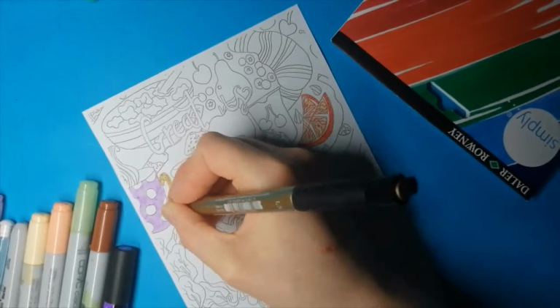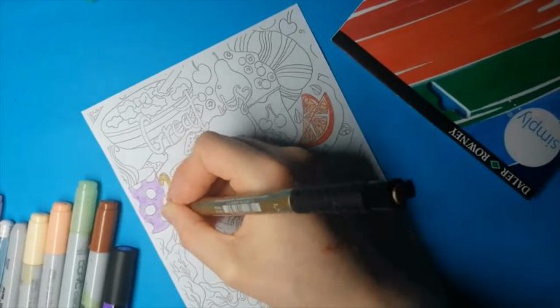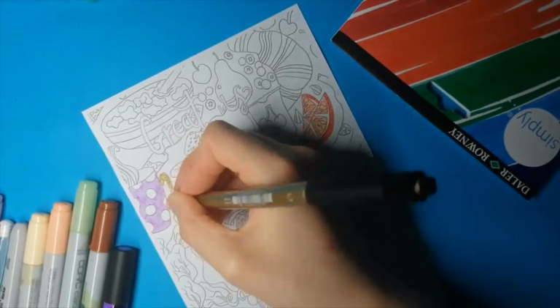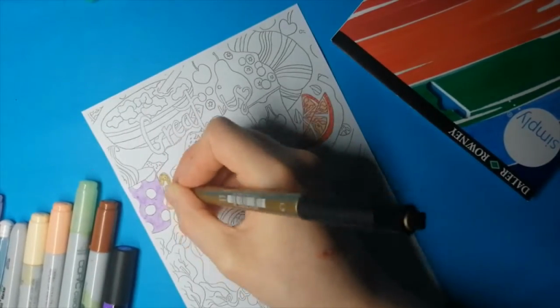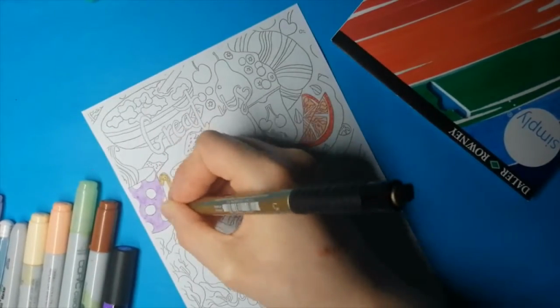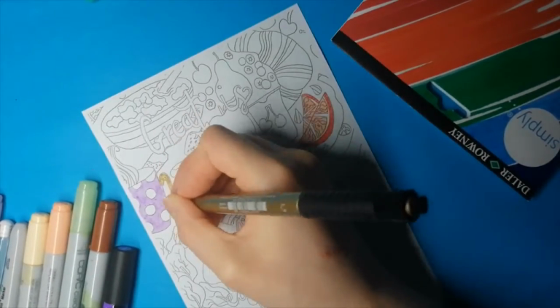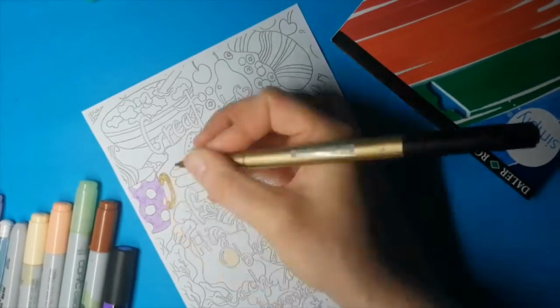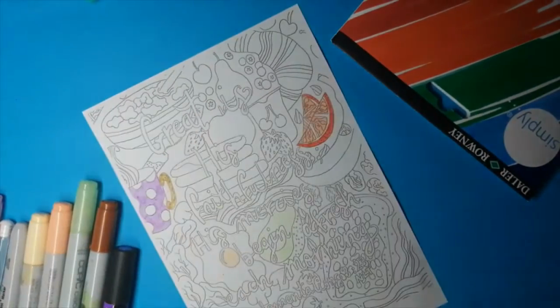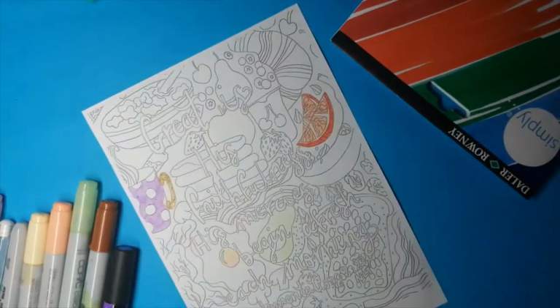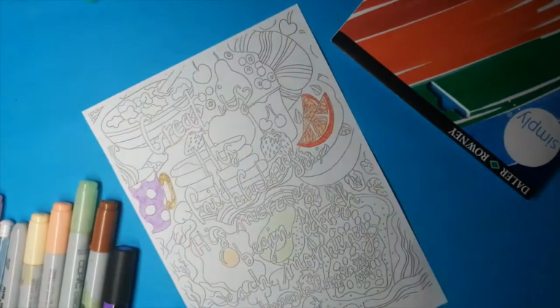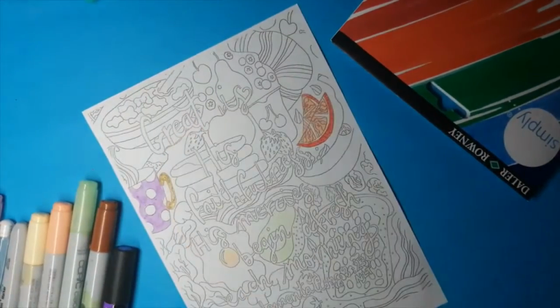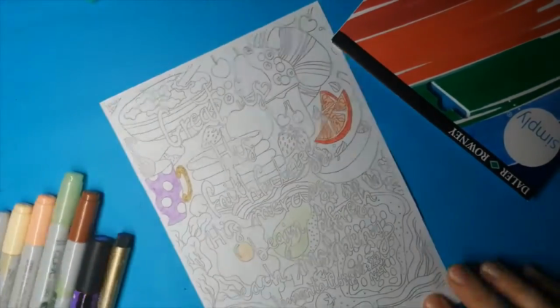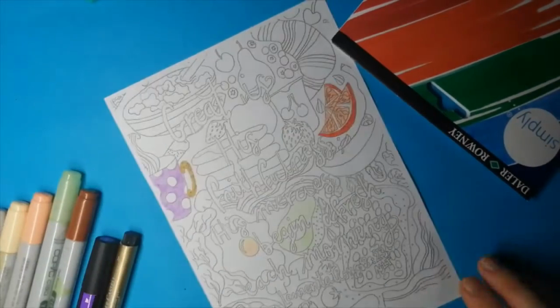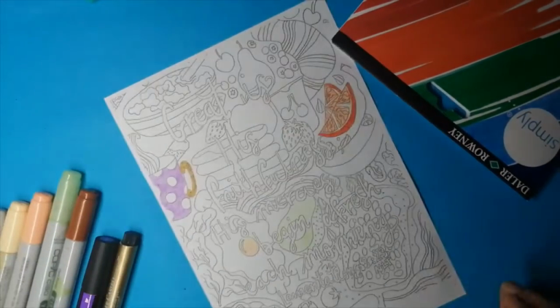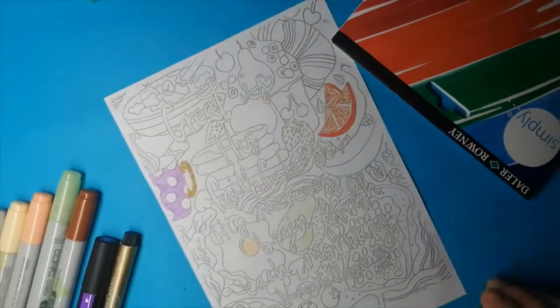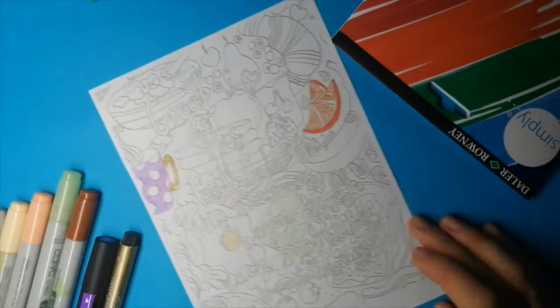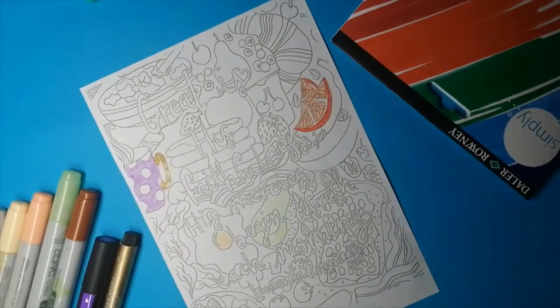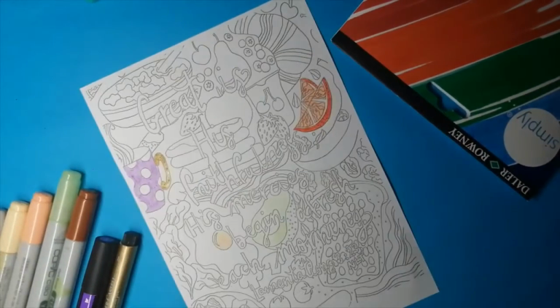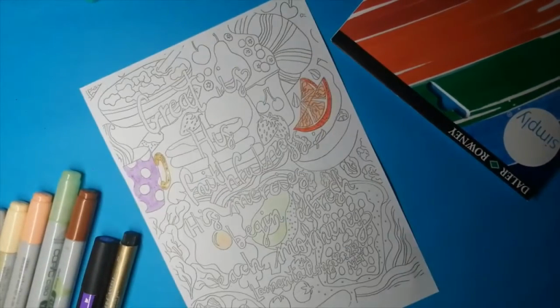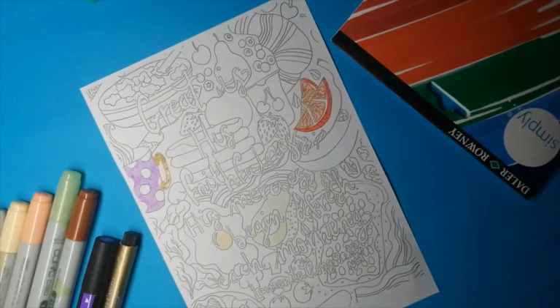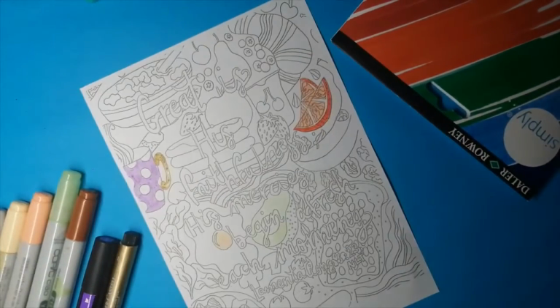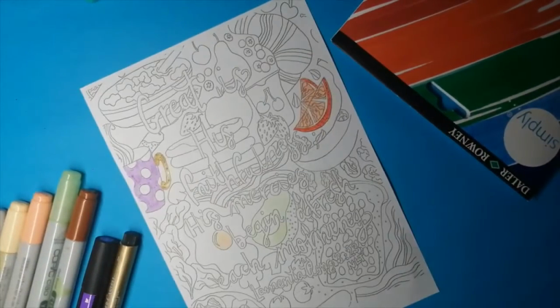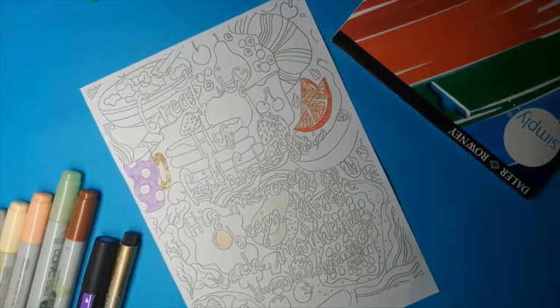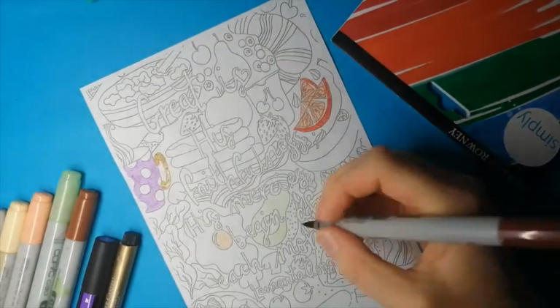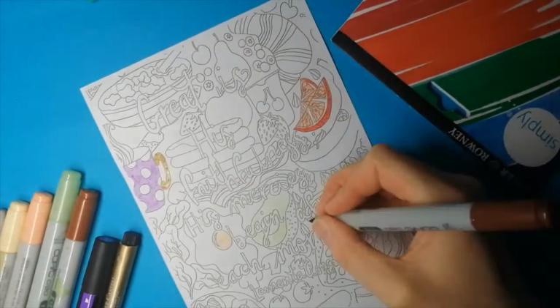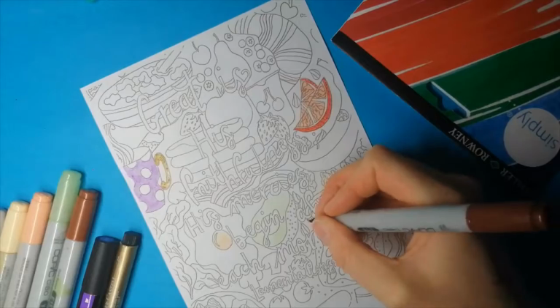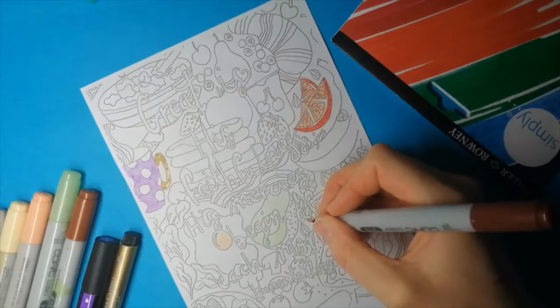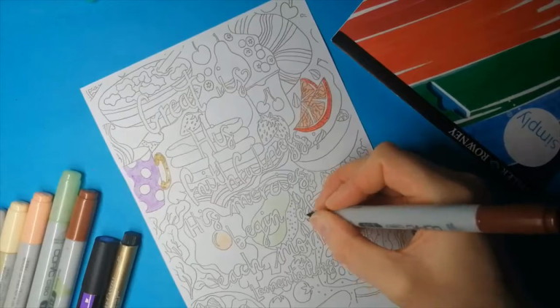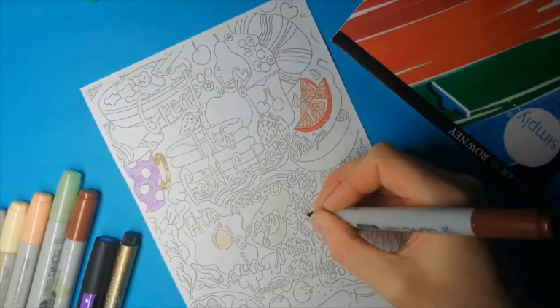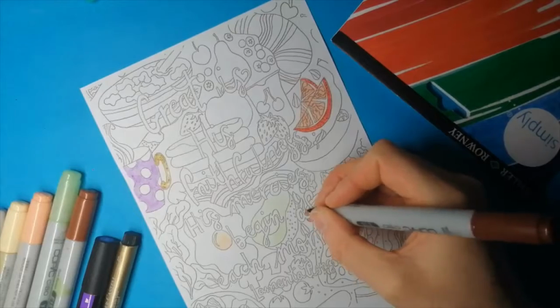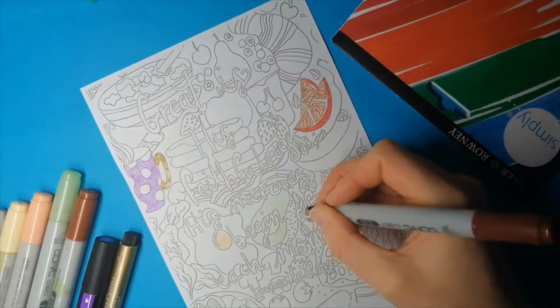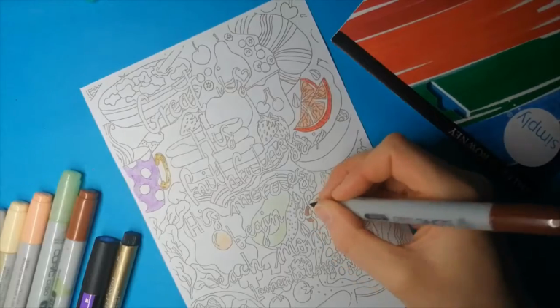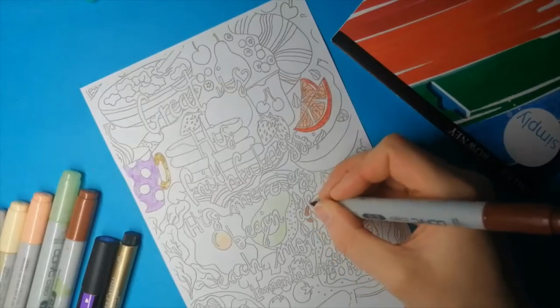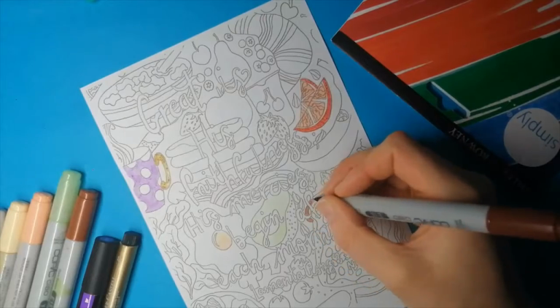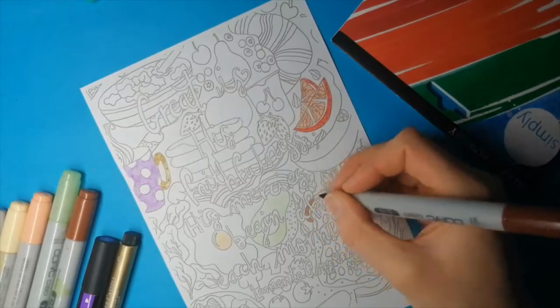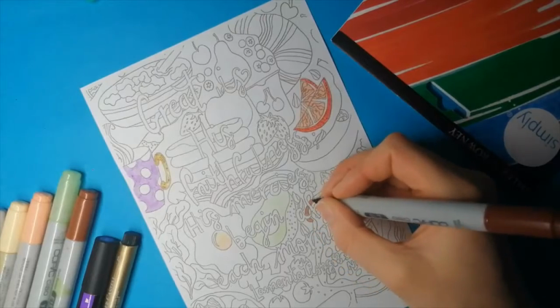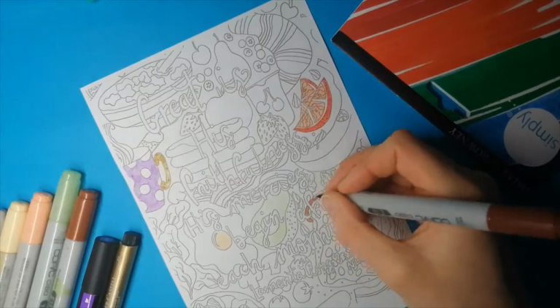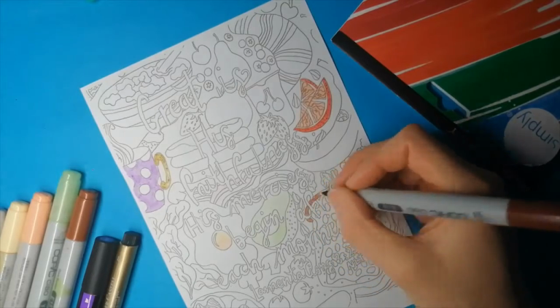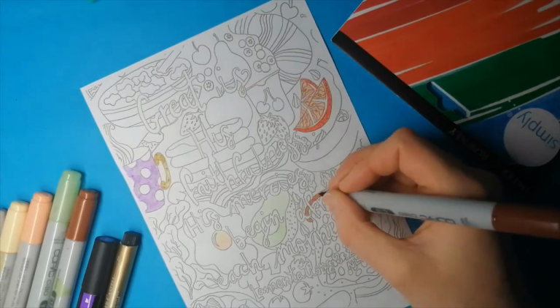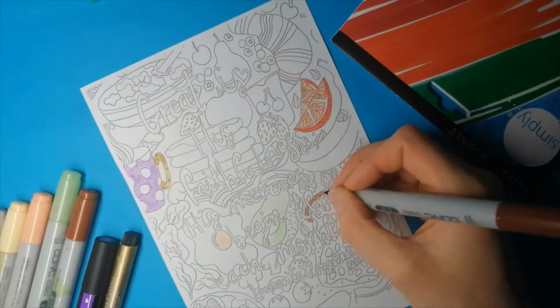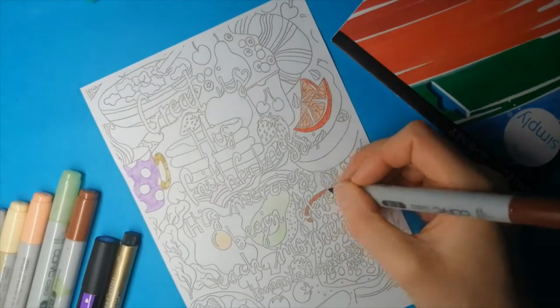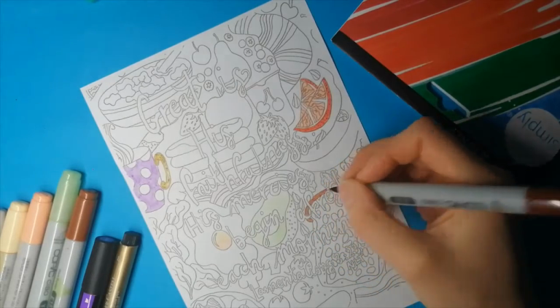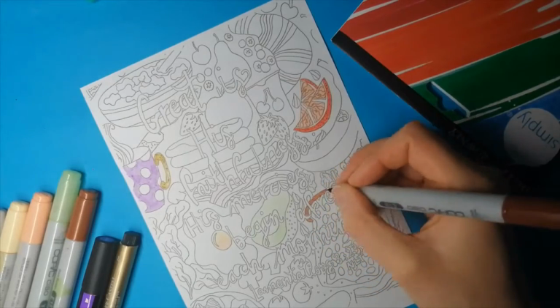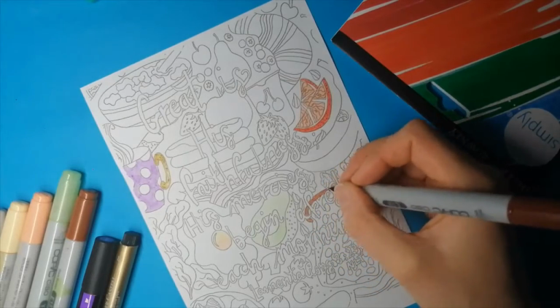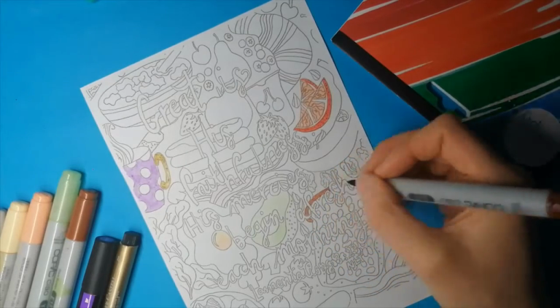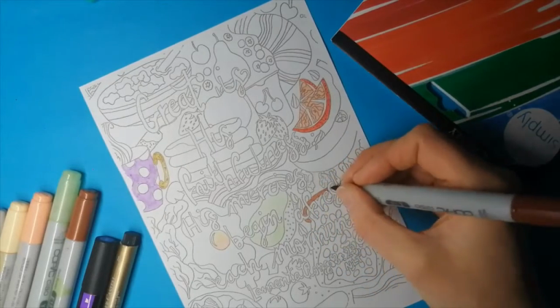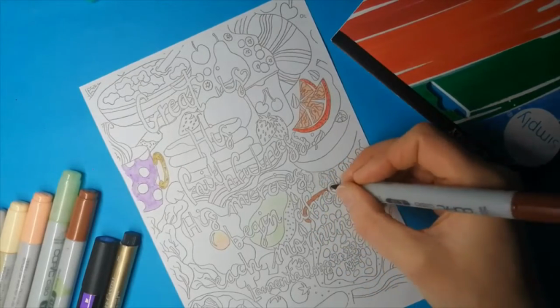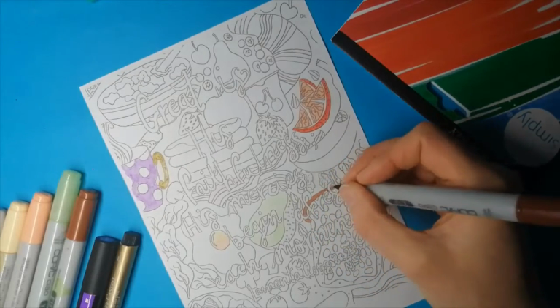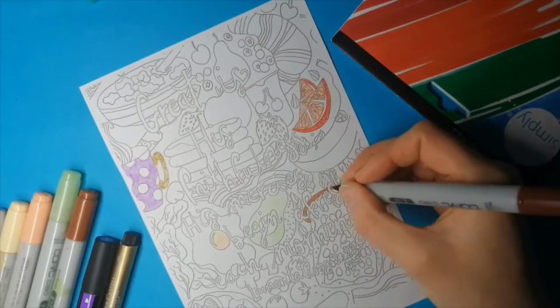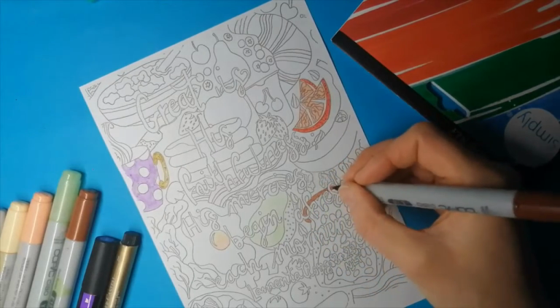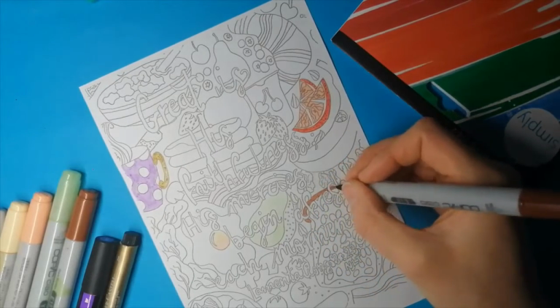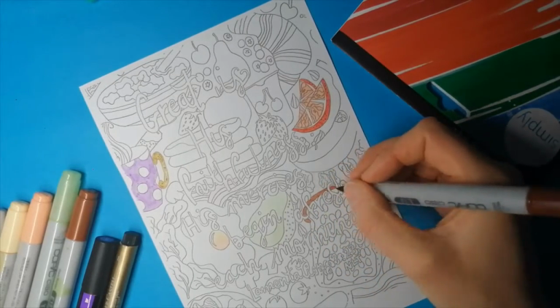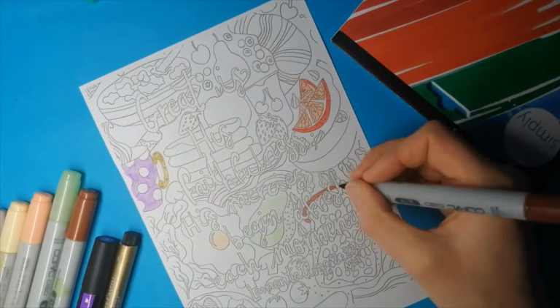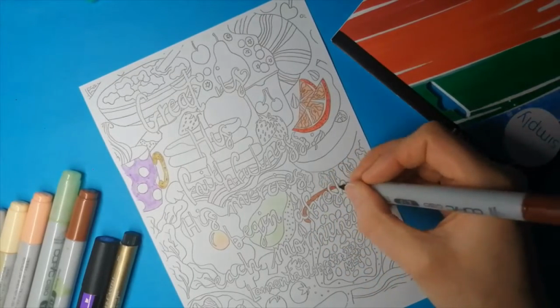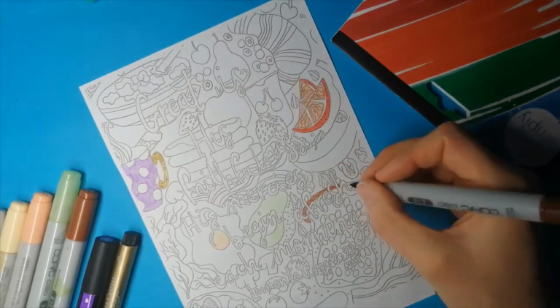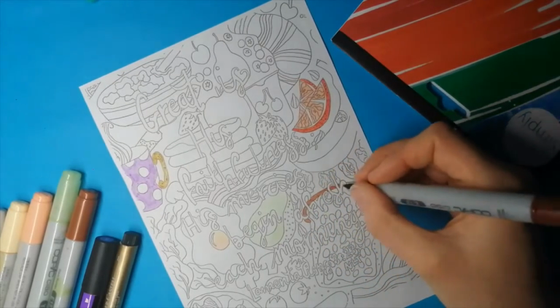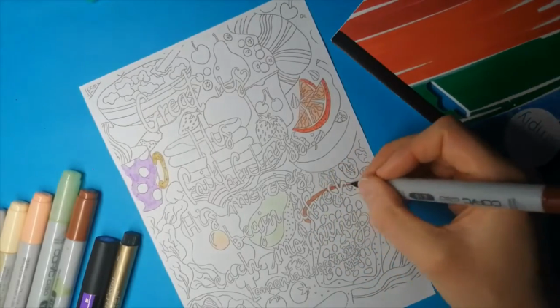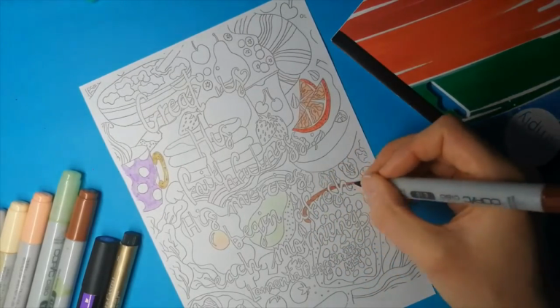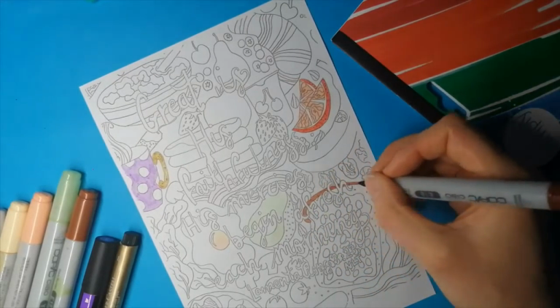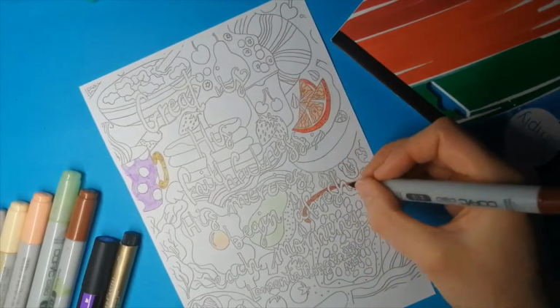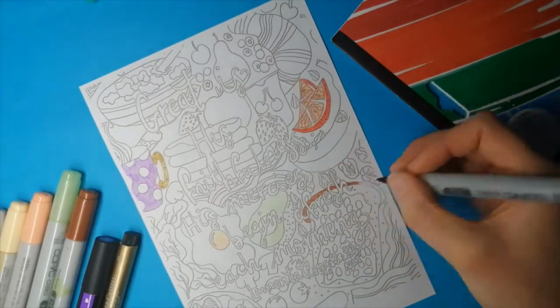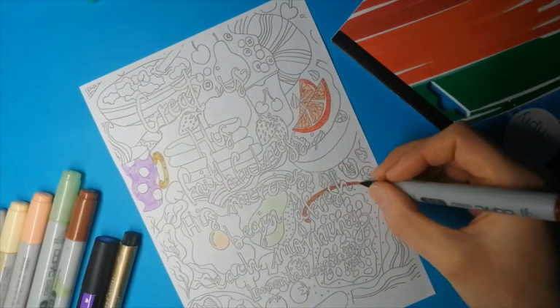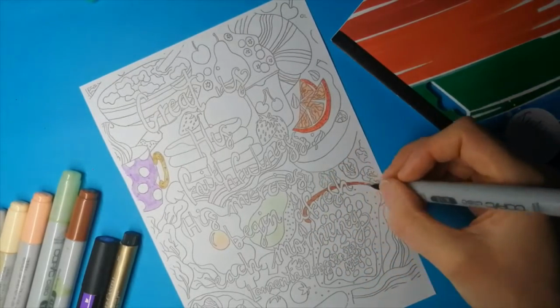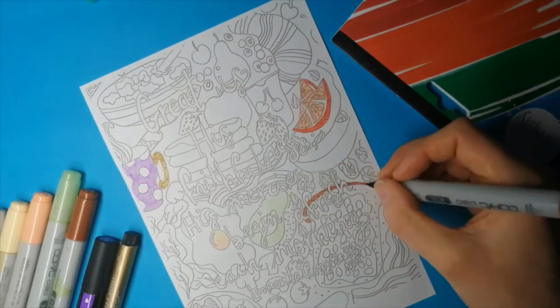There are two different sides to the paper. I hope I used the right side, but it's a little hard to tell when the sheets come loose.